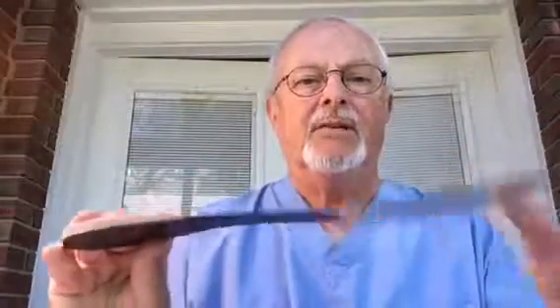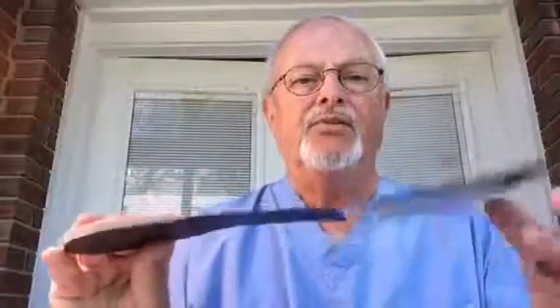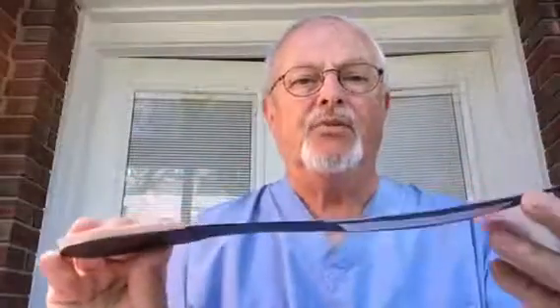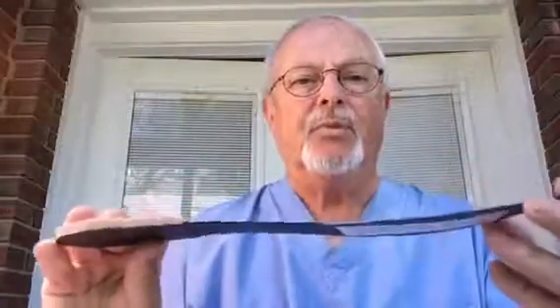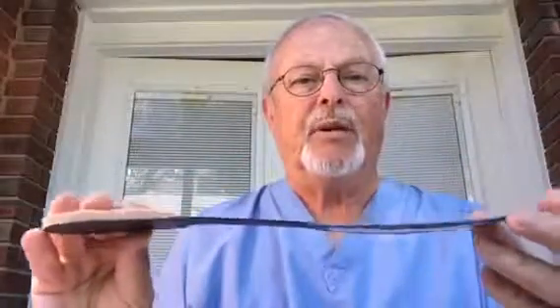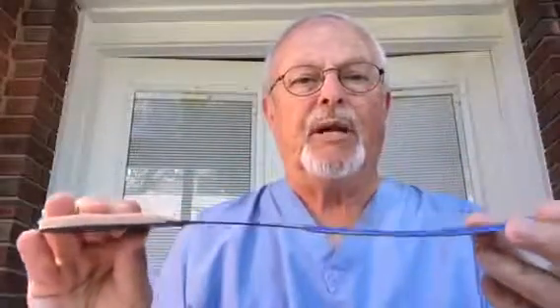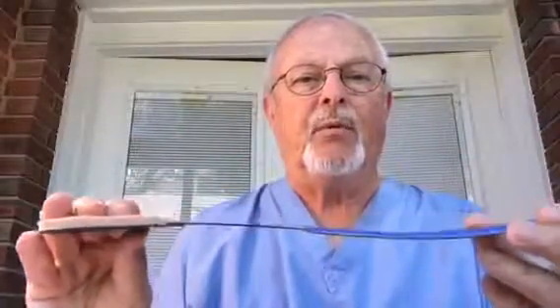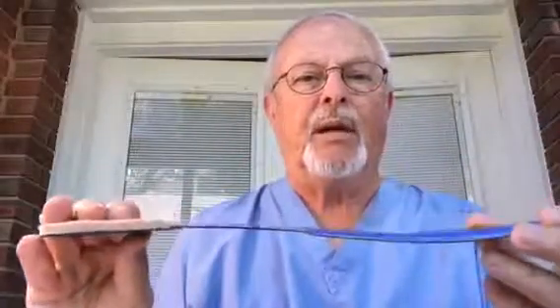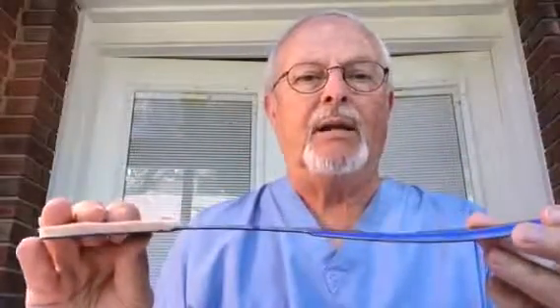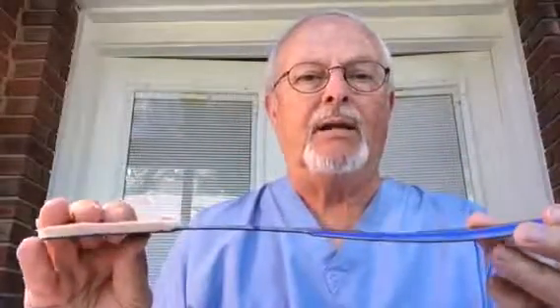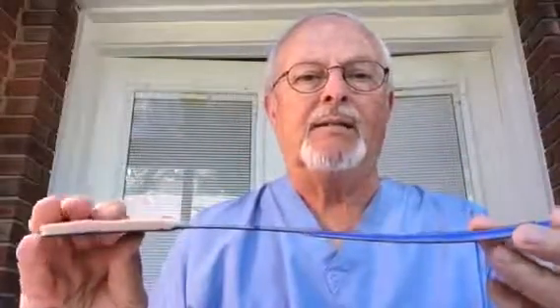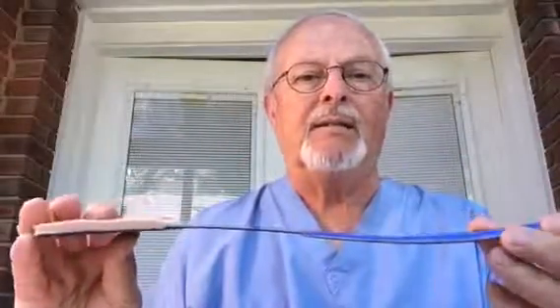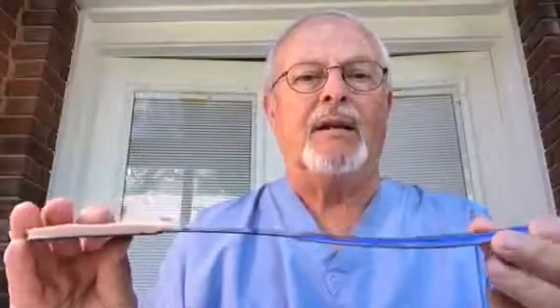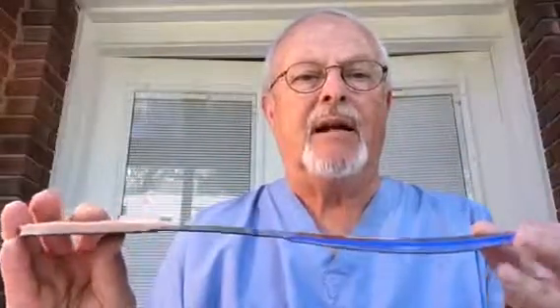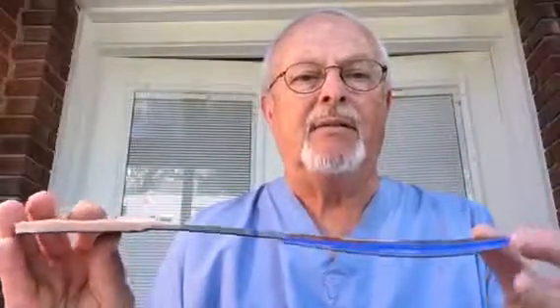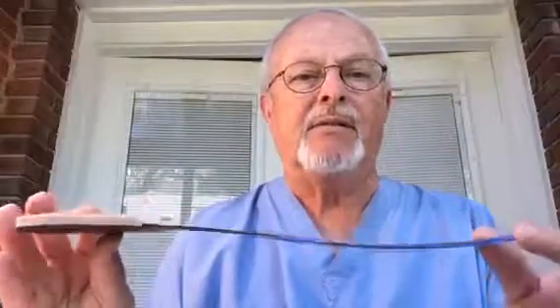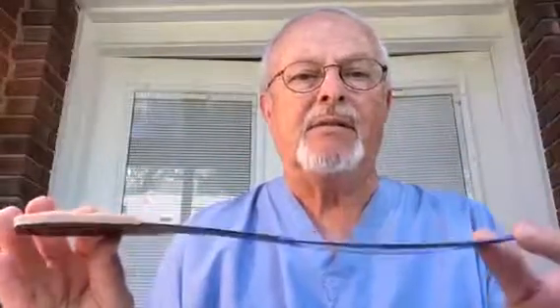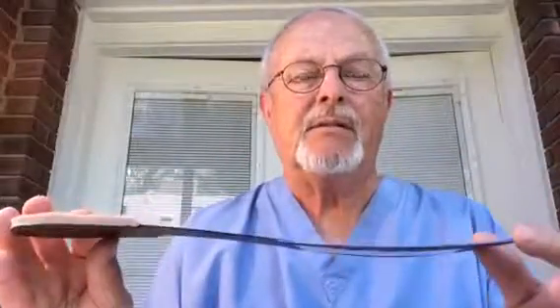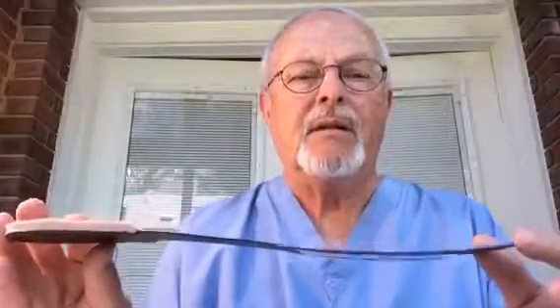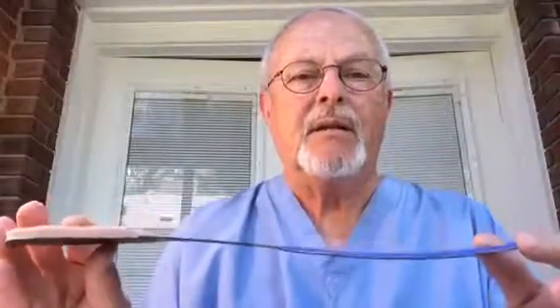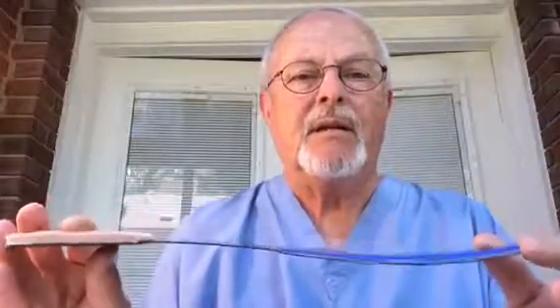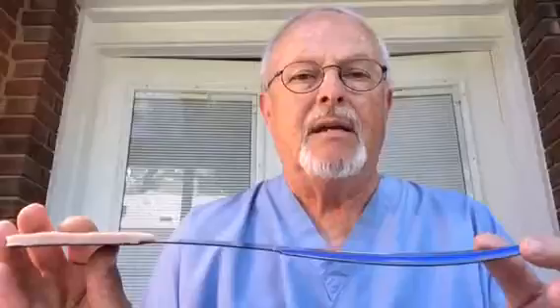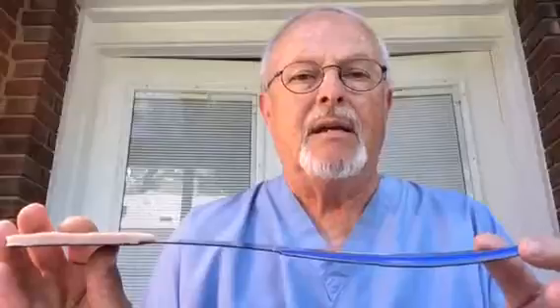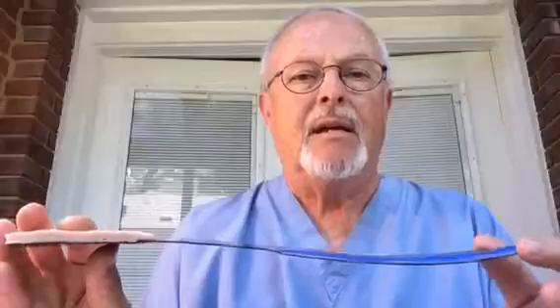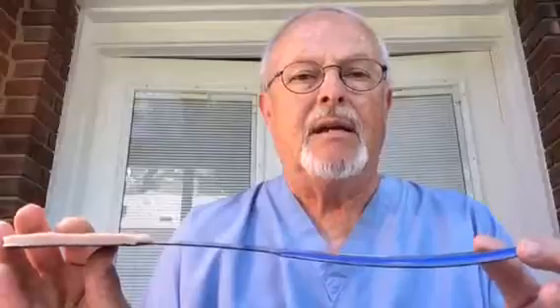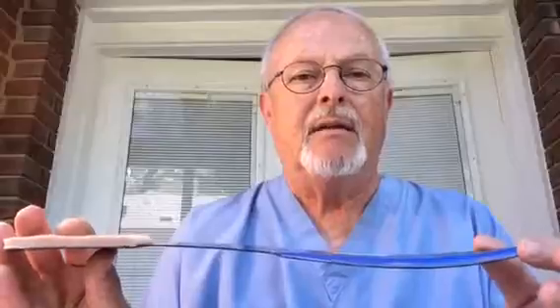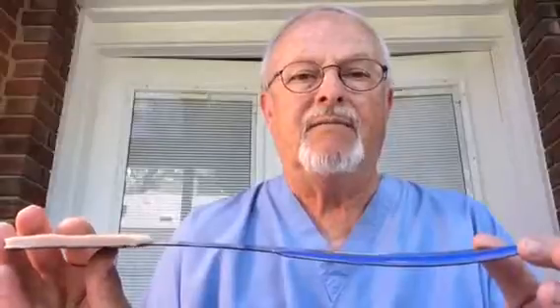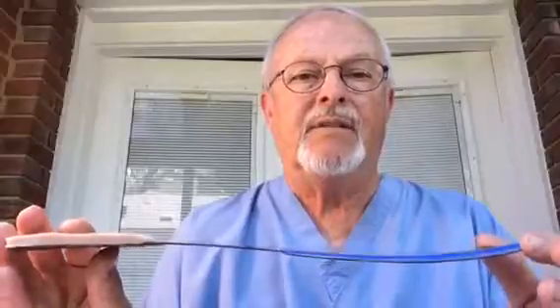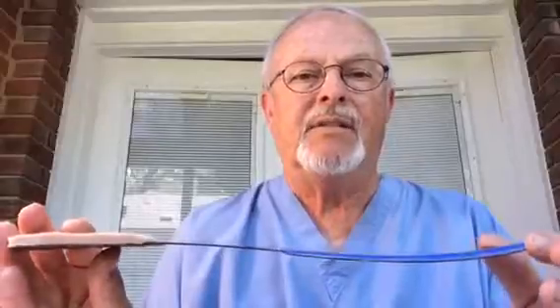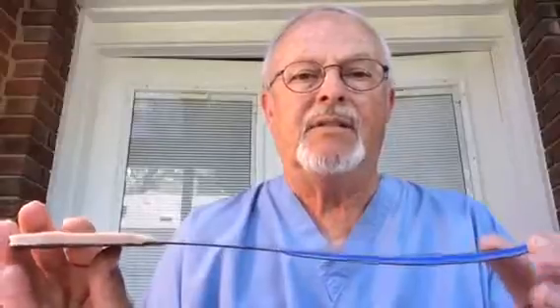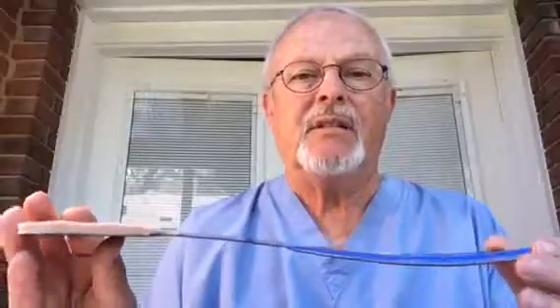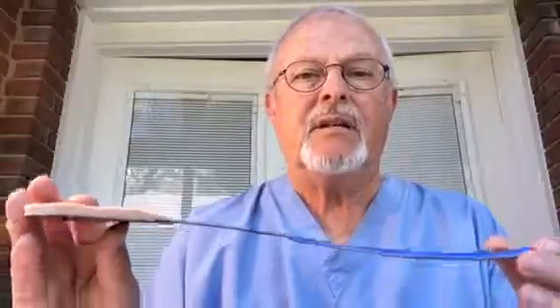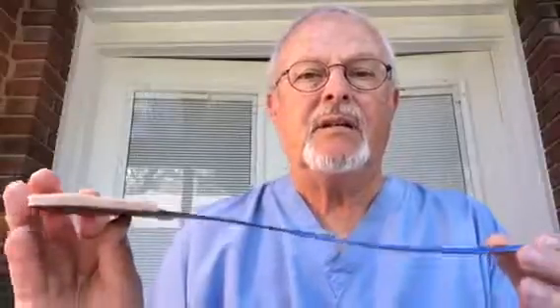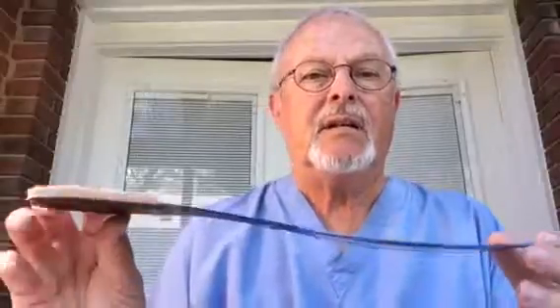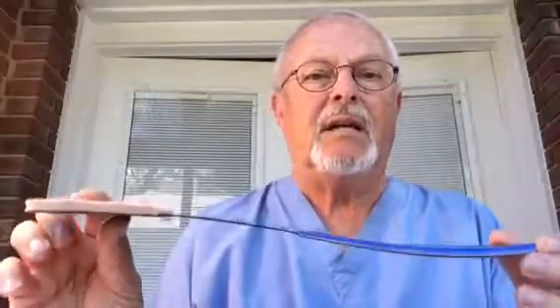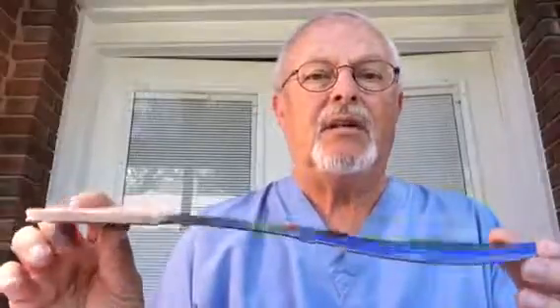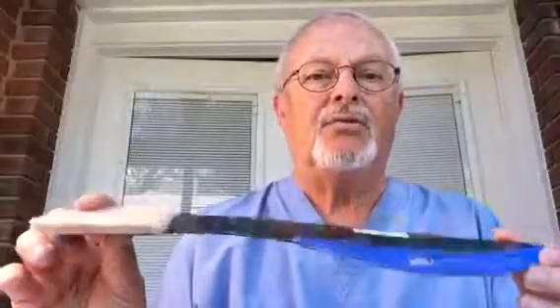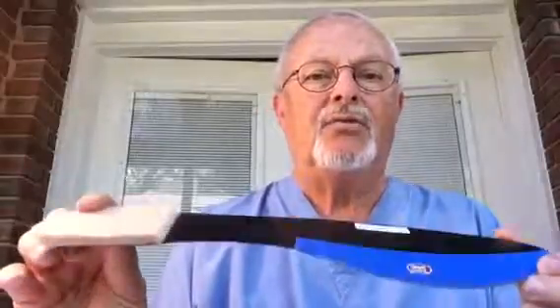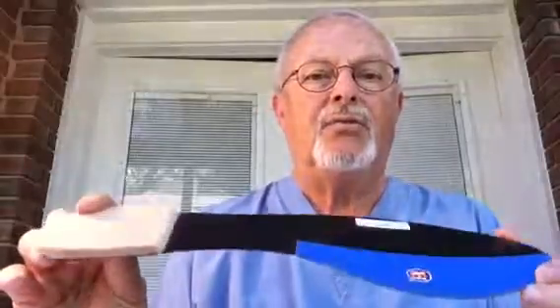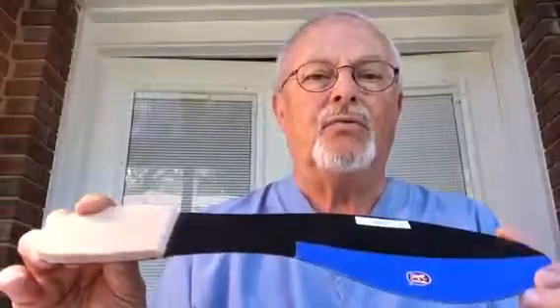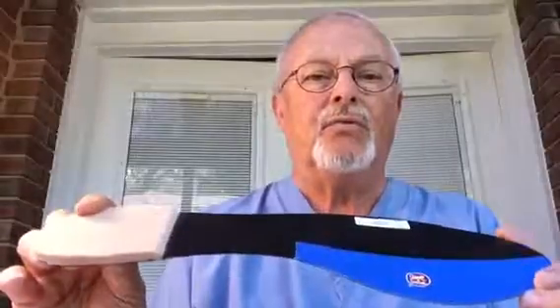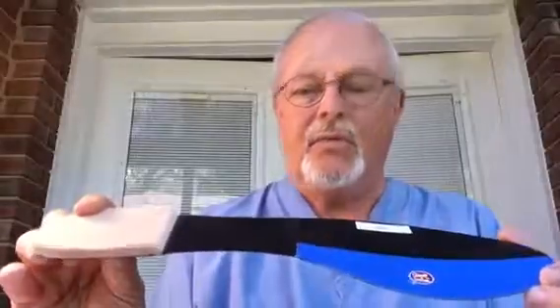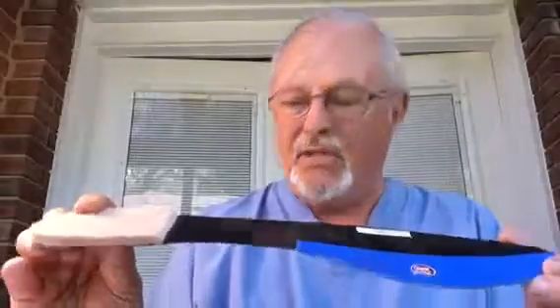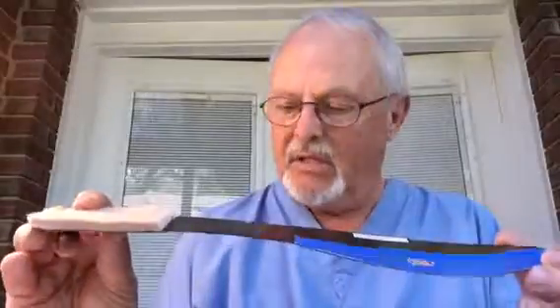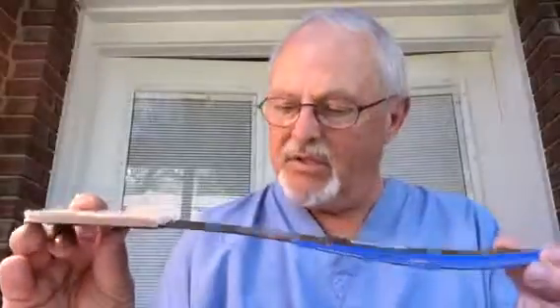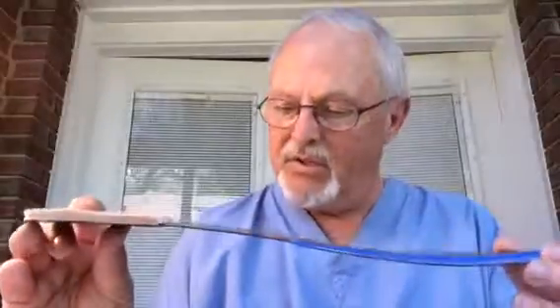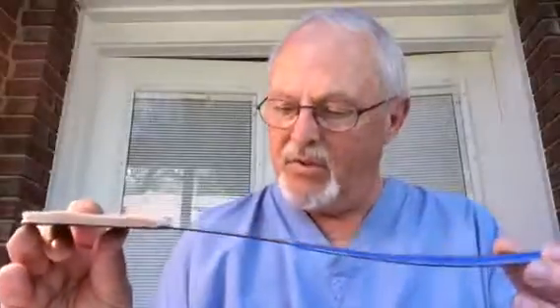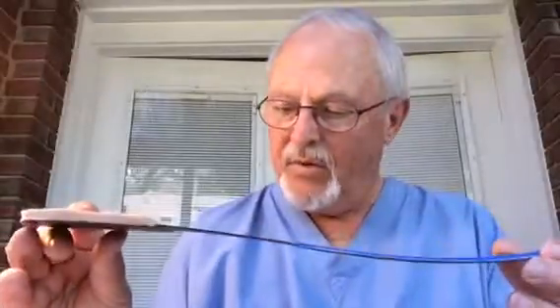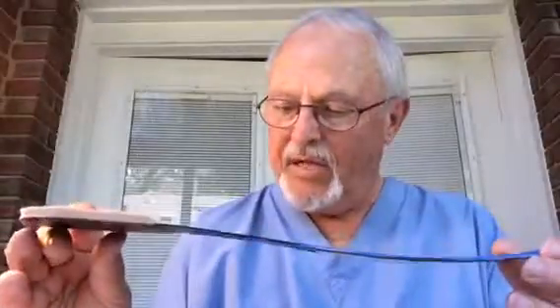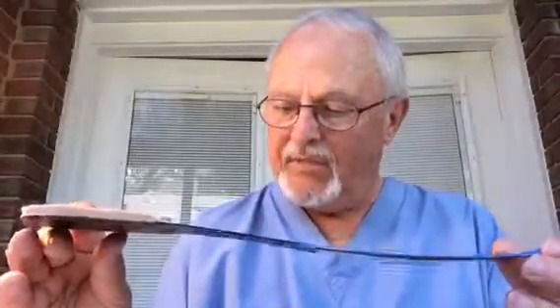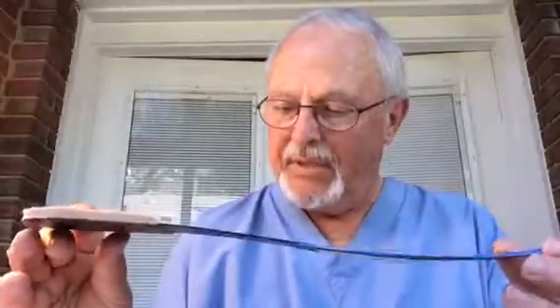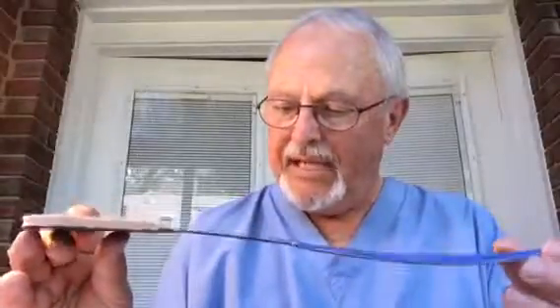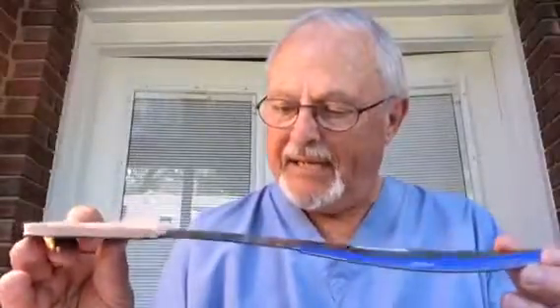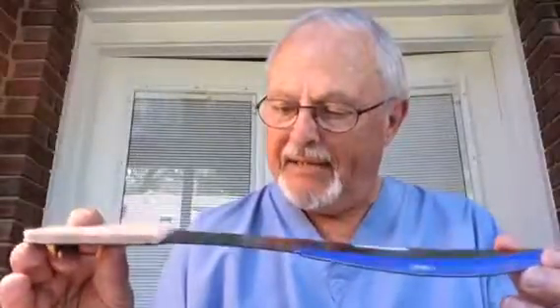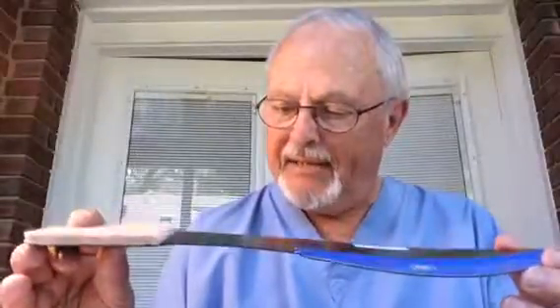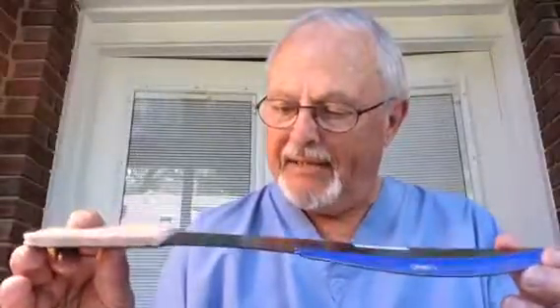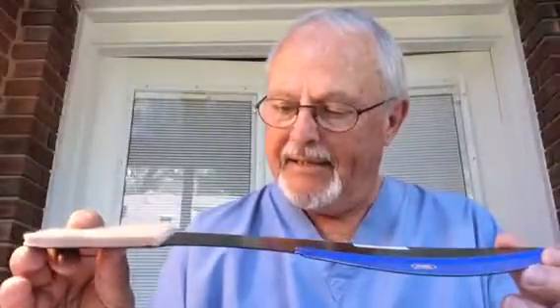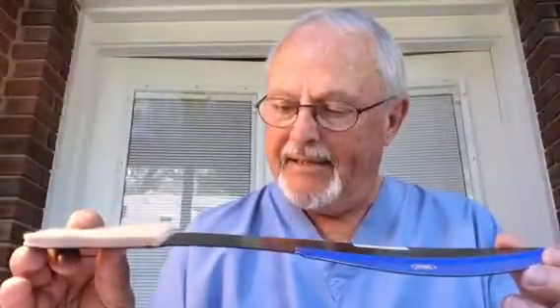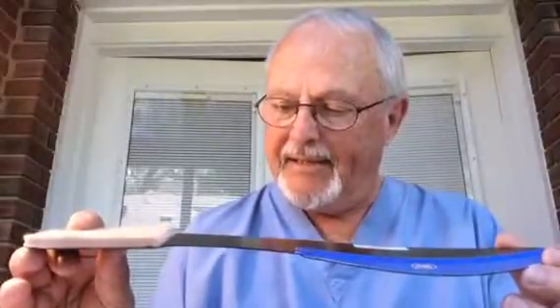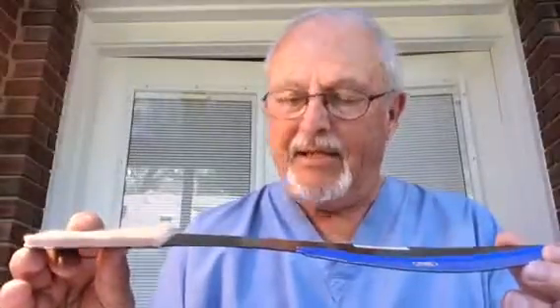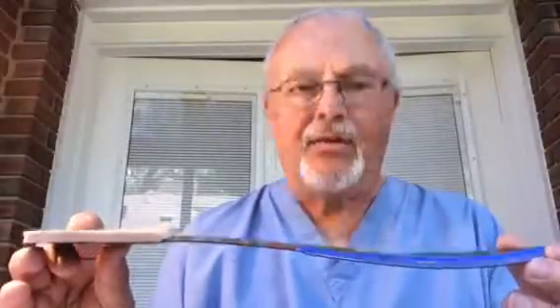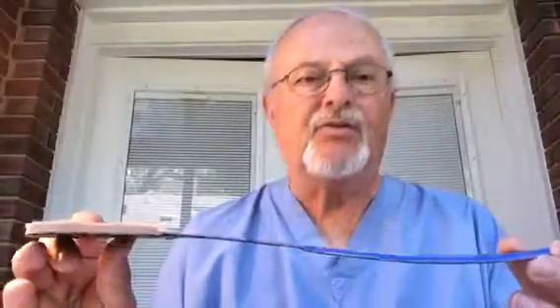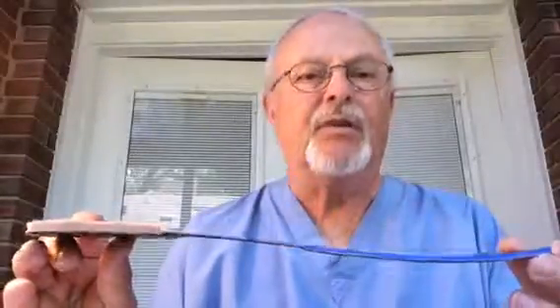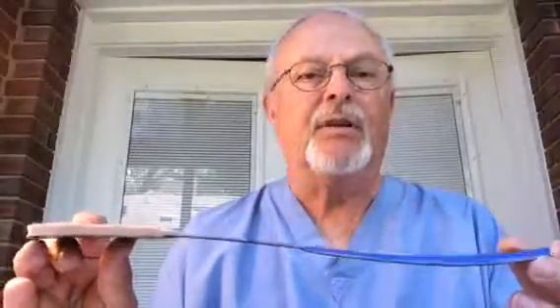Super lightweight — less than an ounce — and fits in any shoe. This is going out to Blake in Australia.